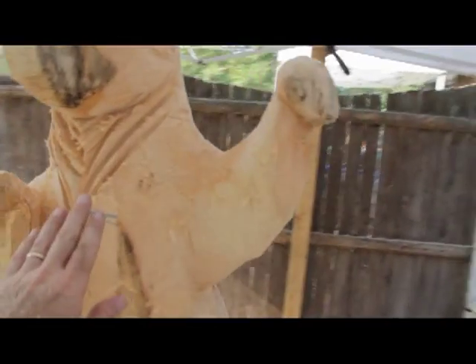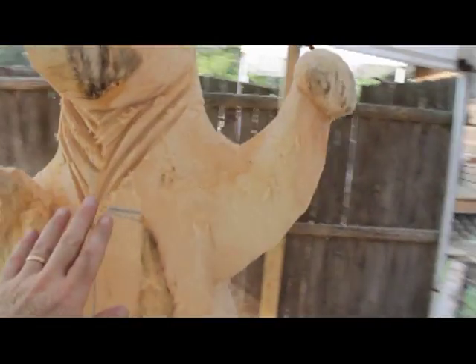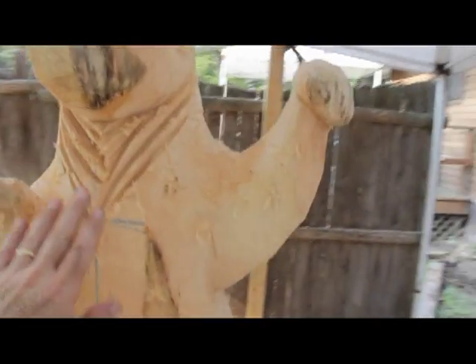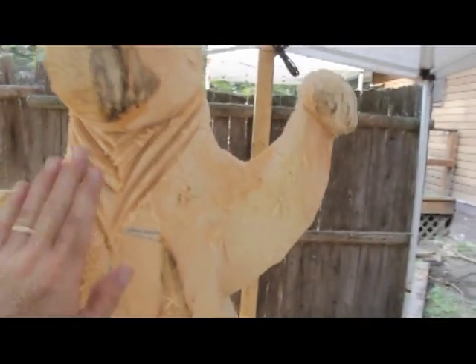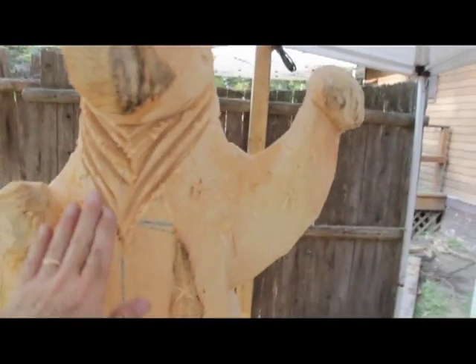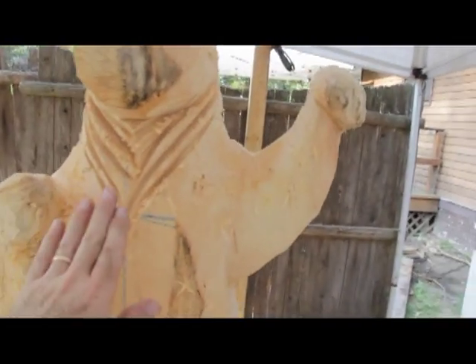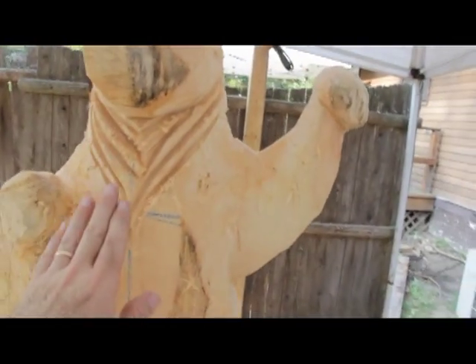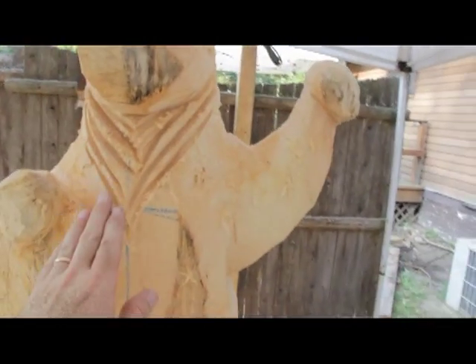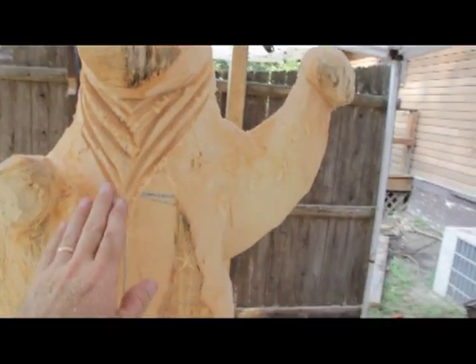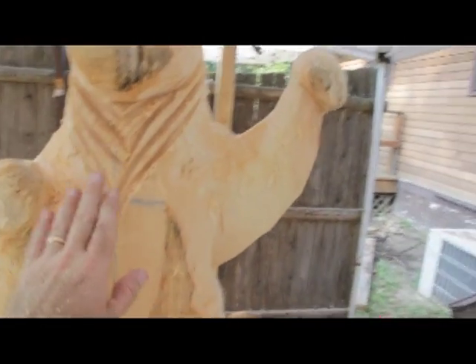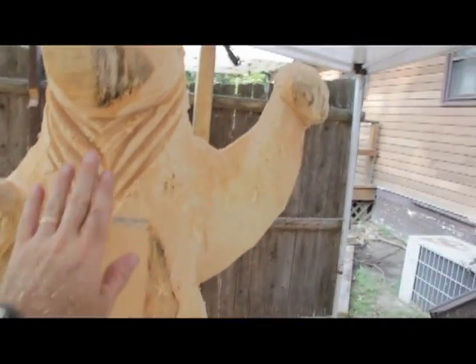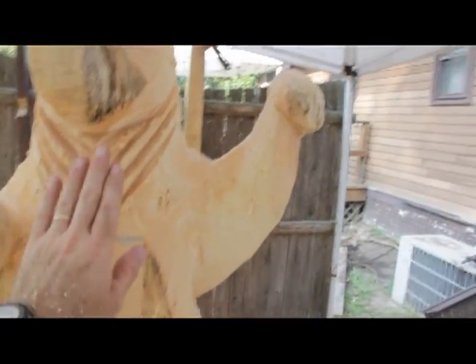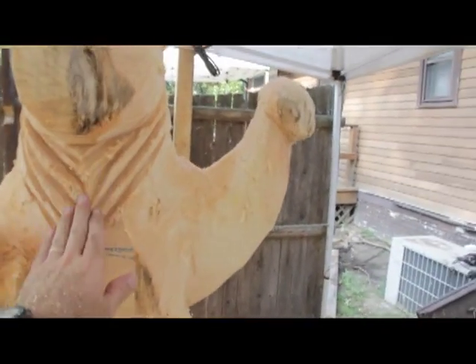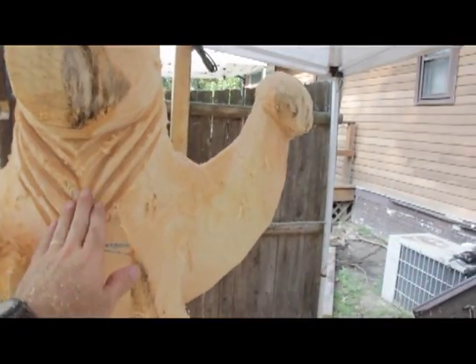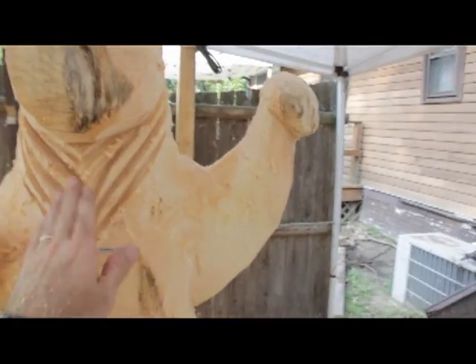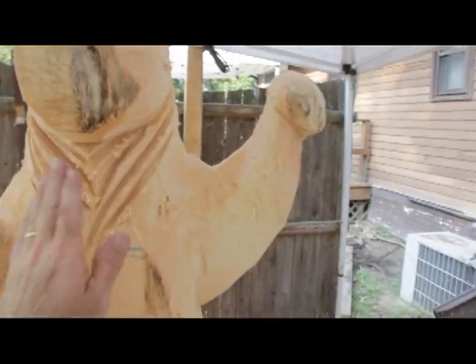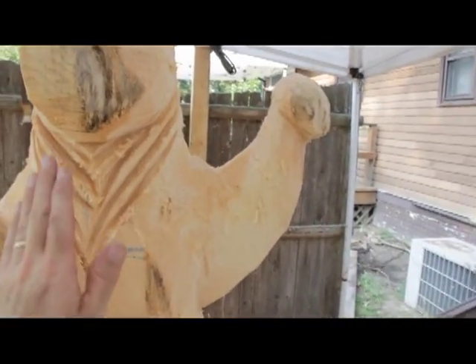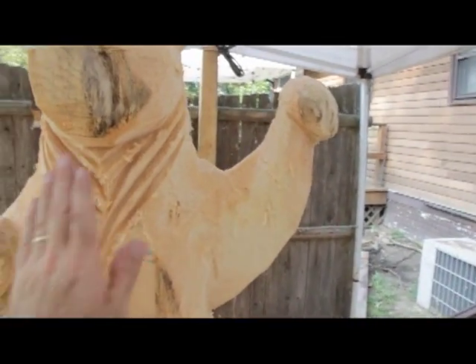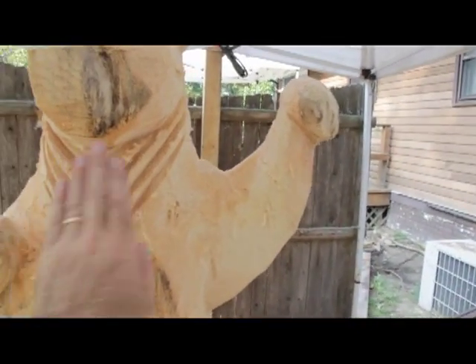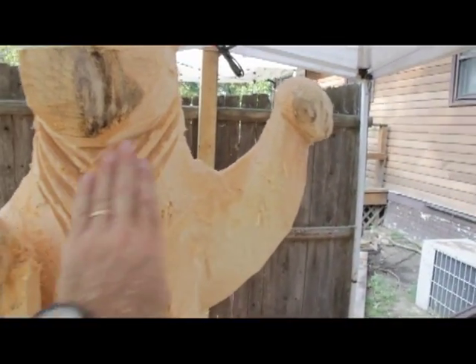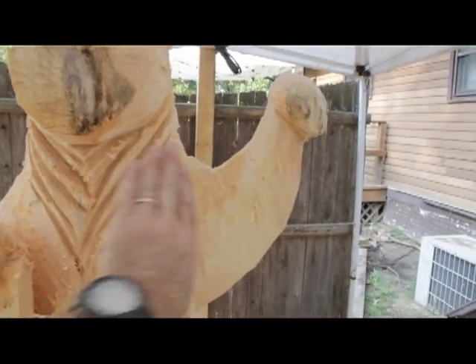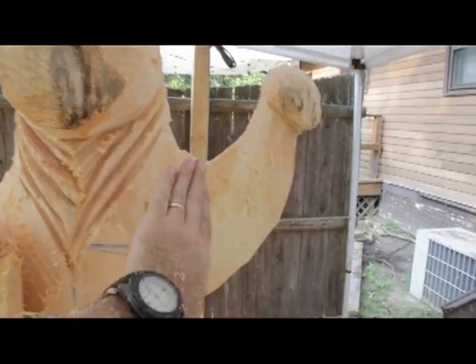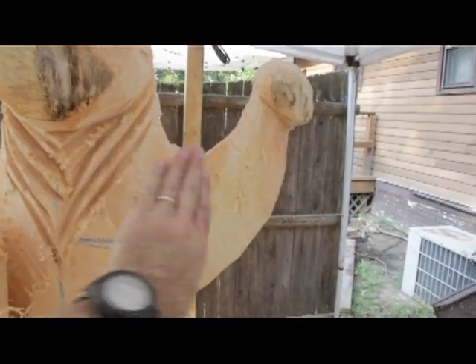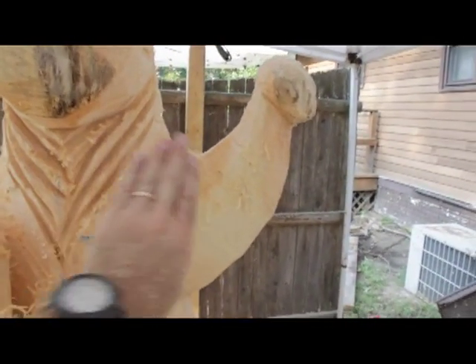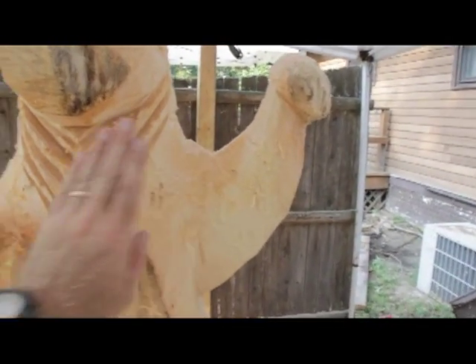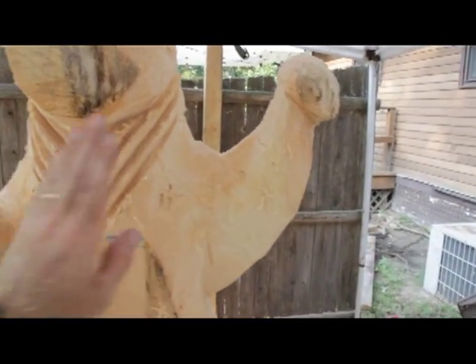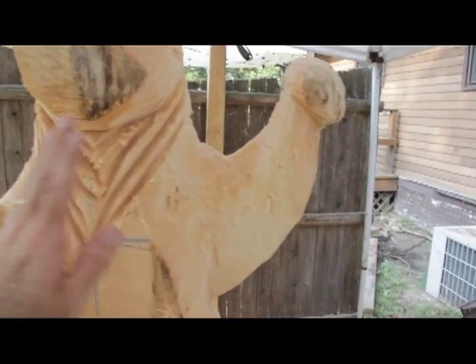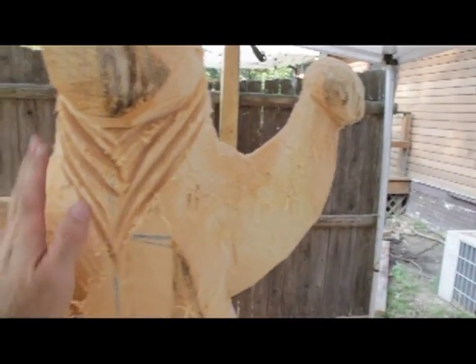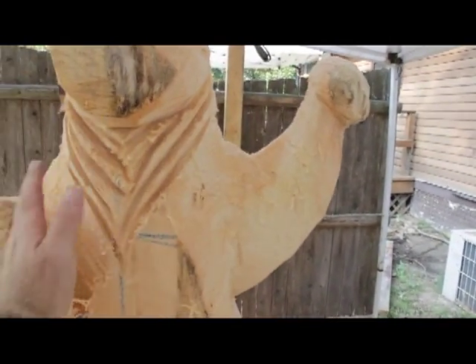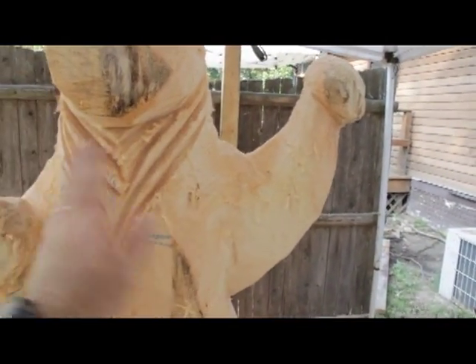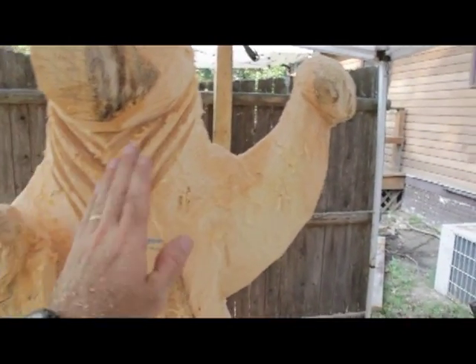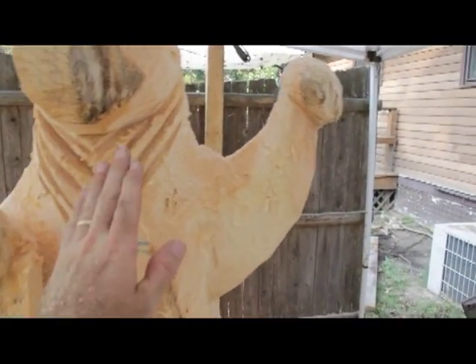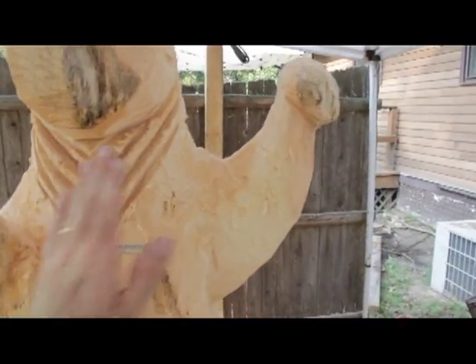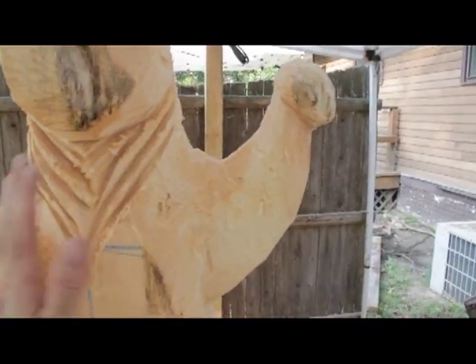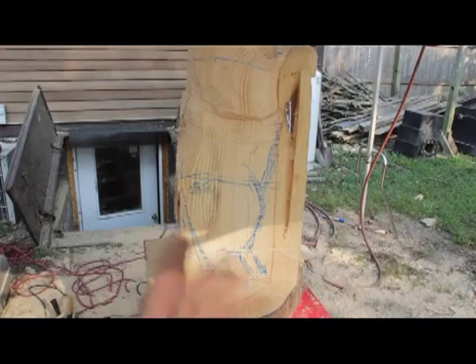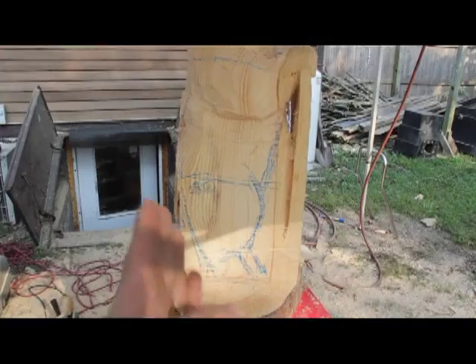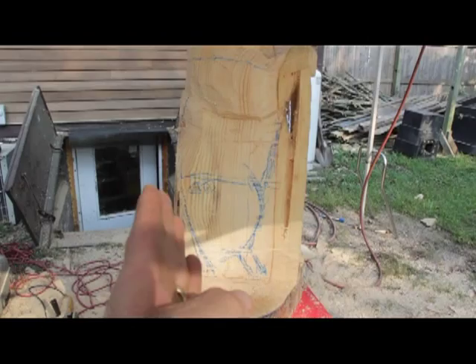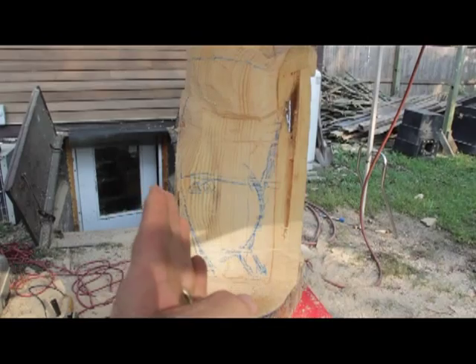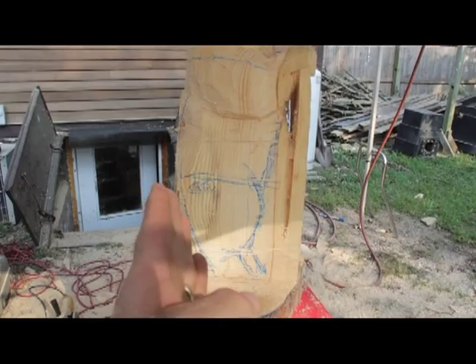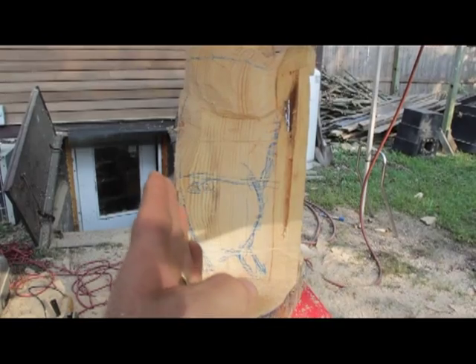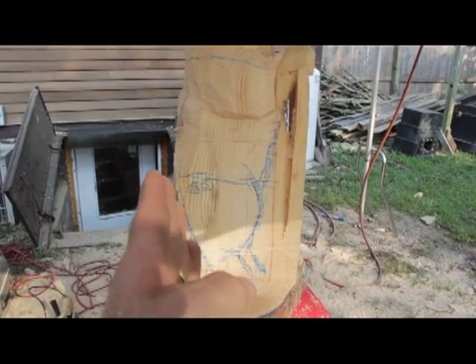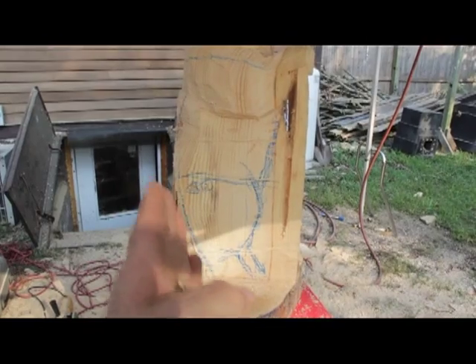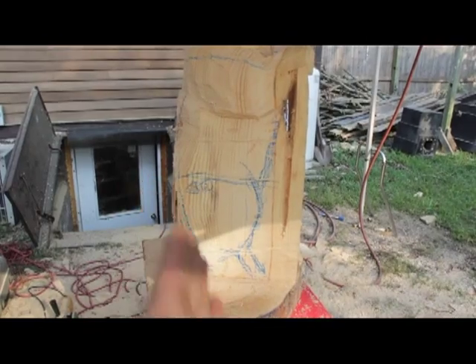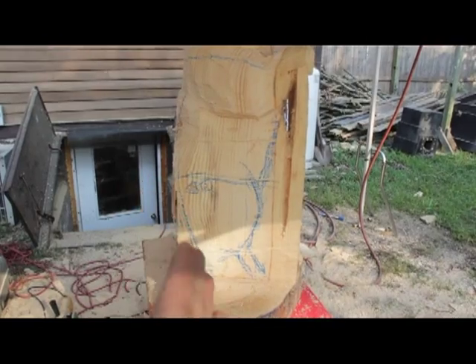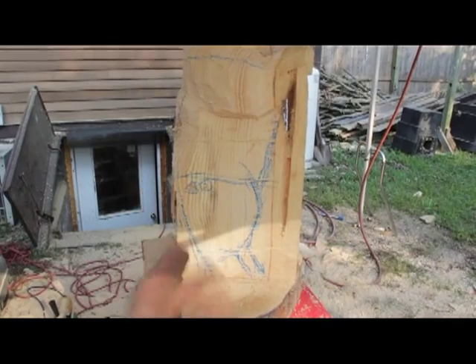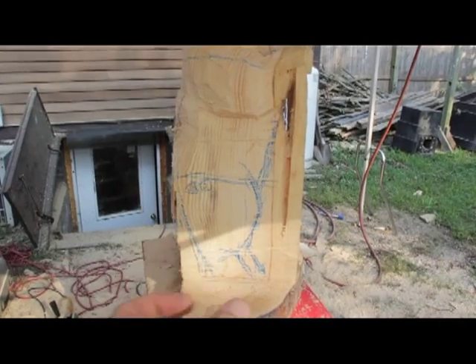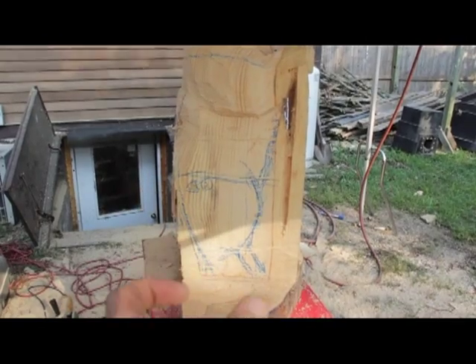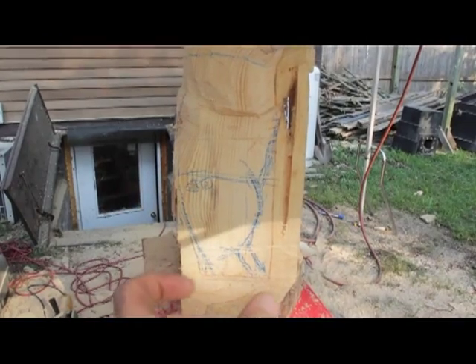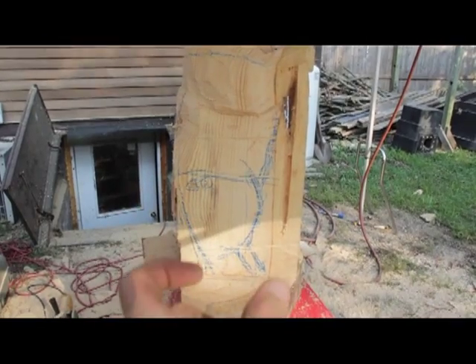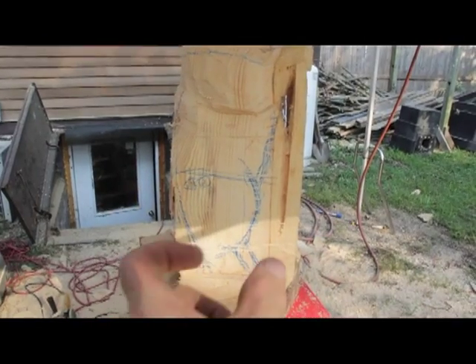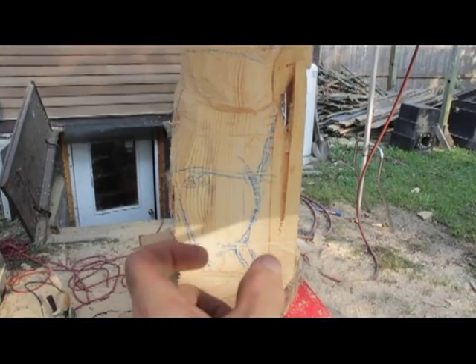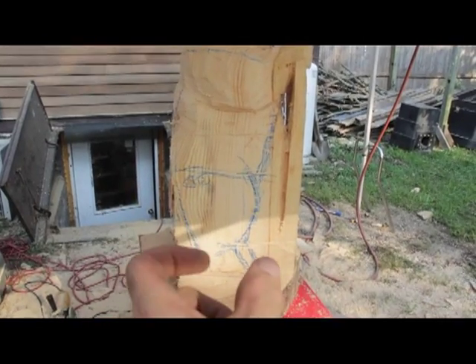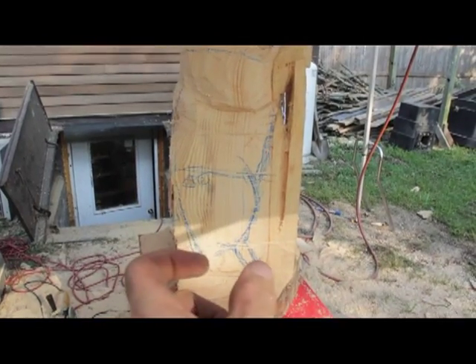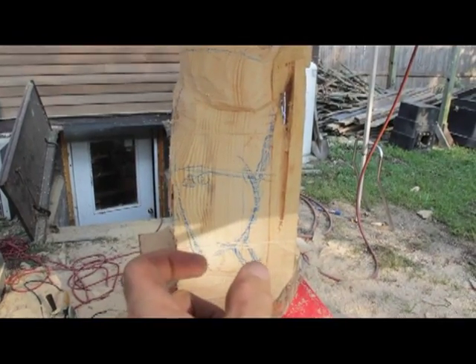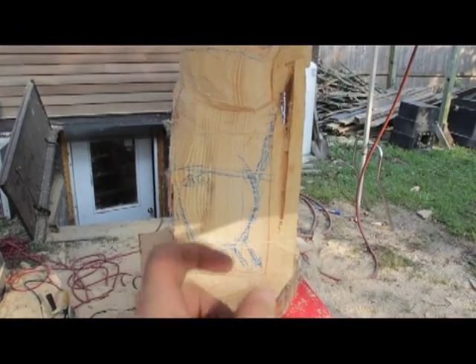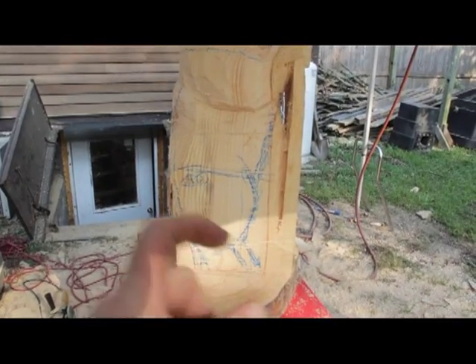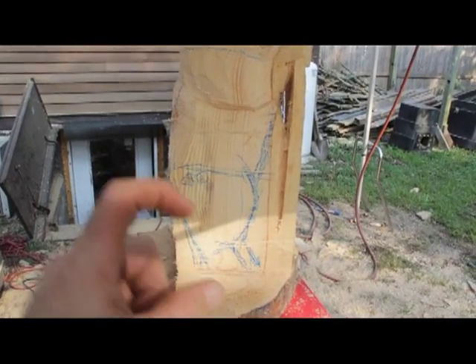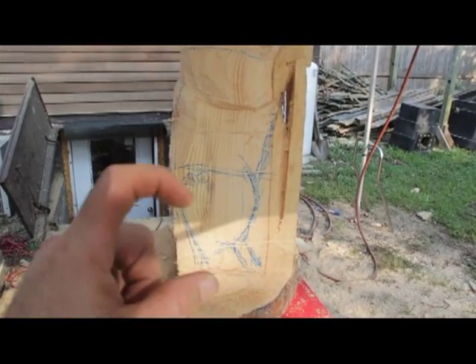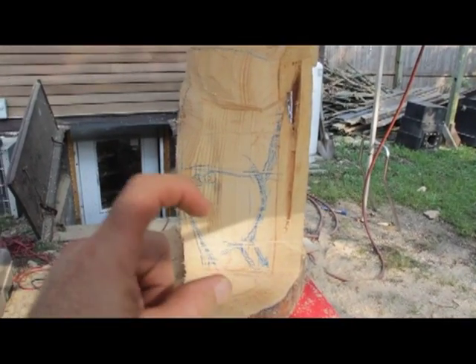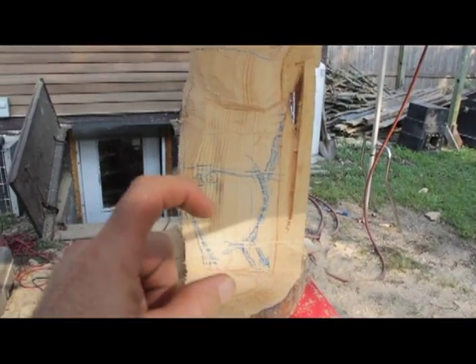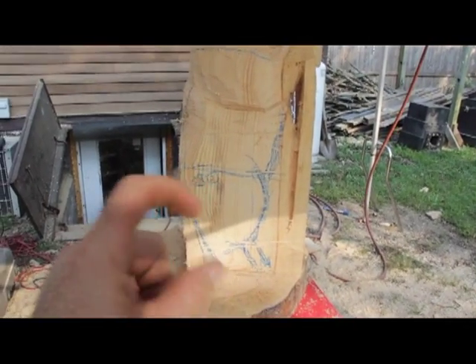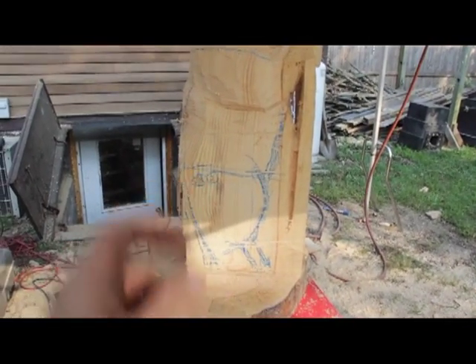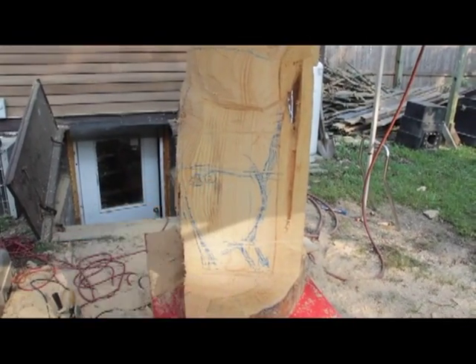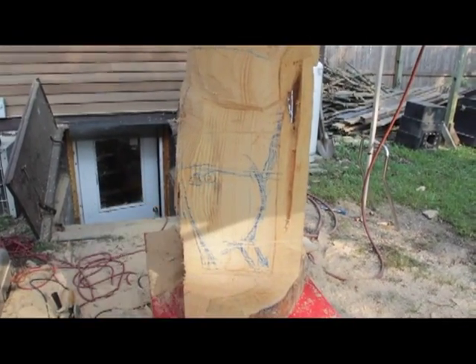Keep in mind that the chest is round — it's a cylinder. And one thing with bears is they have small feet and short legs.